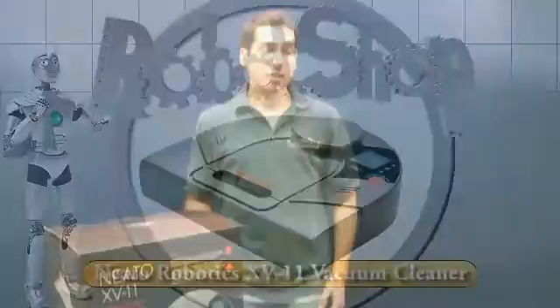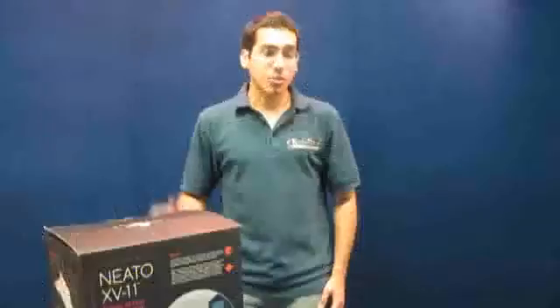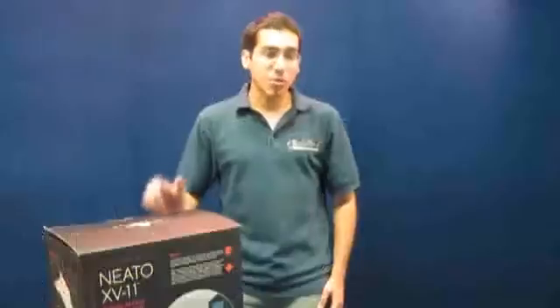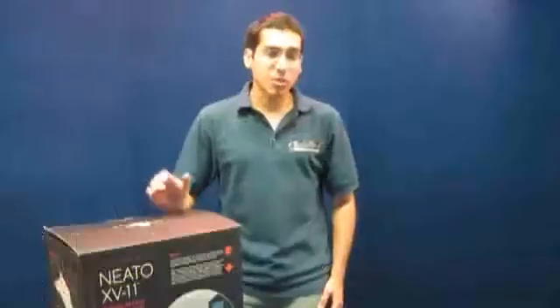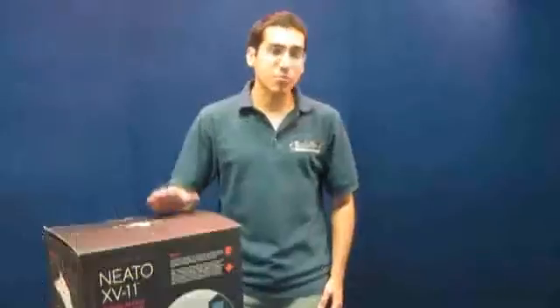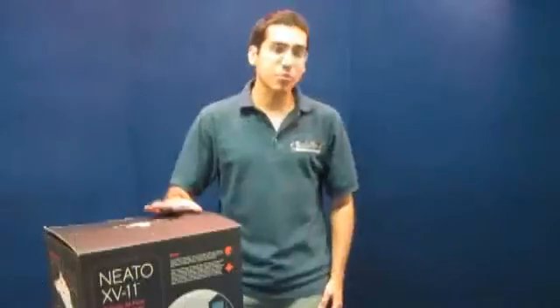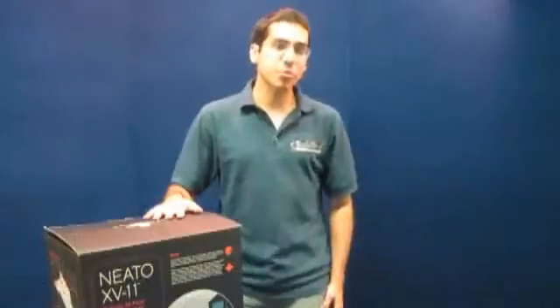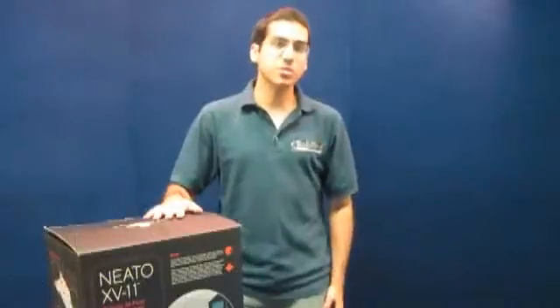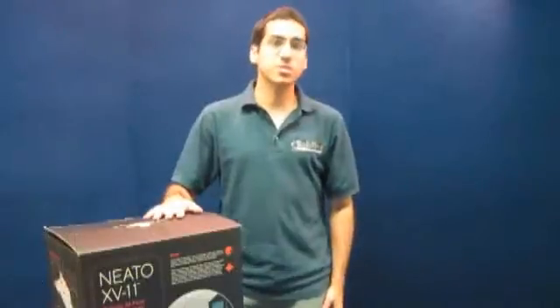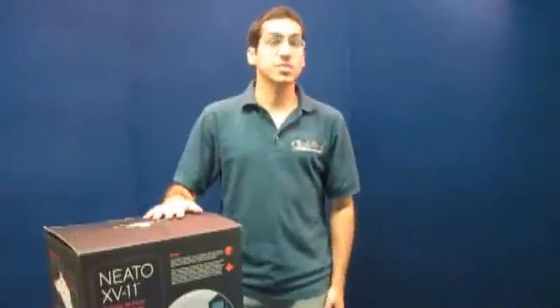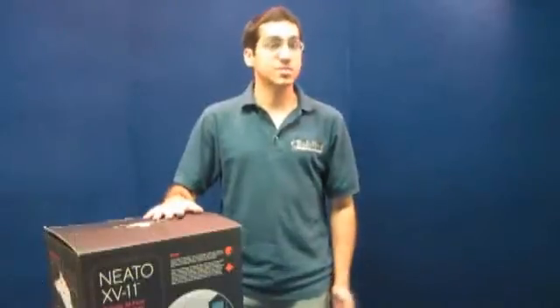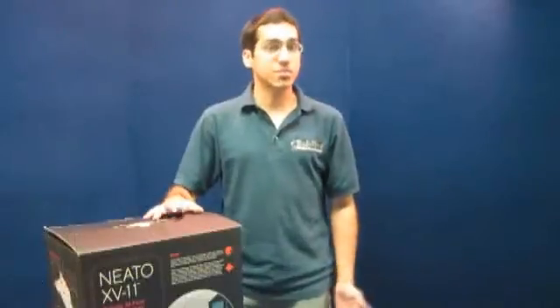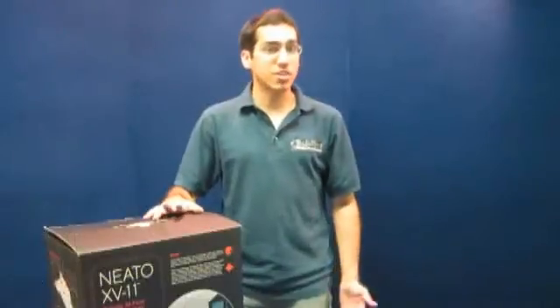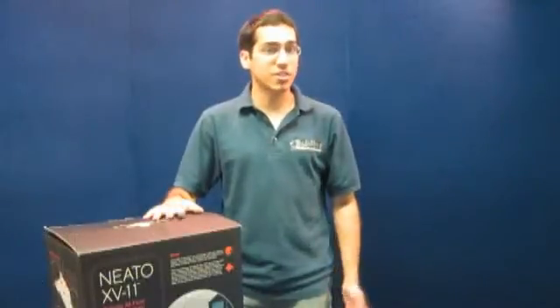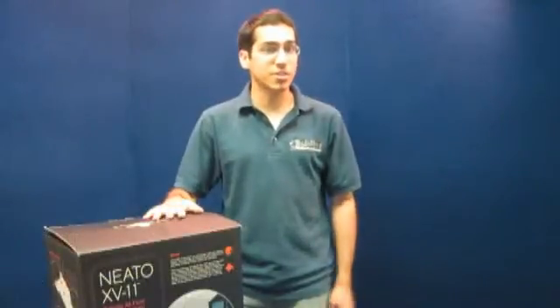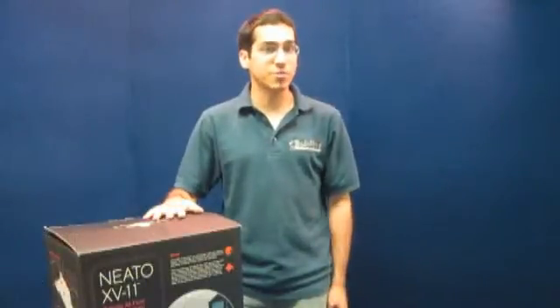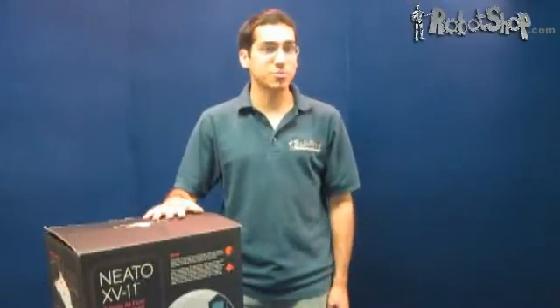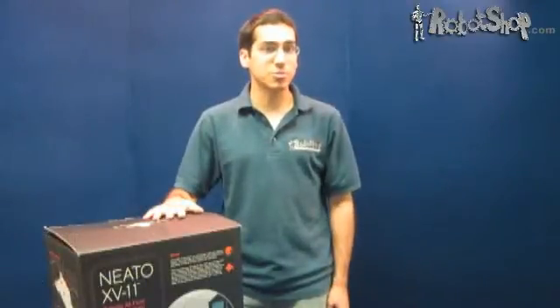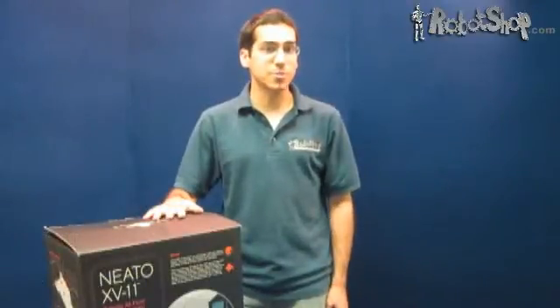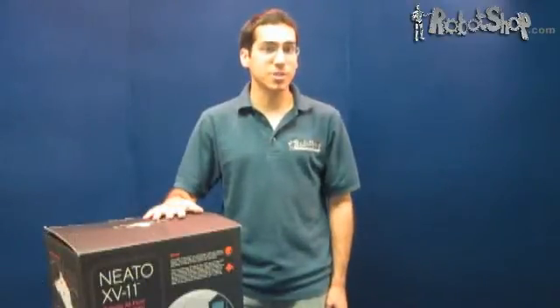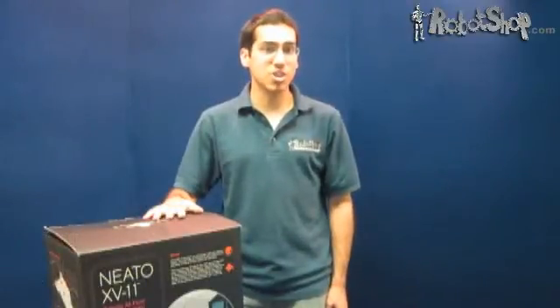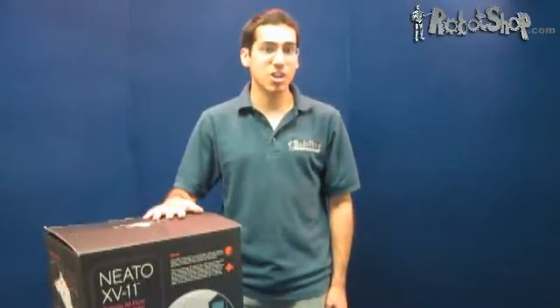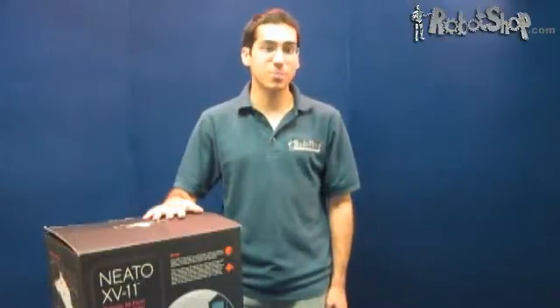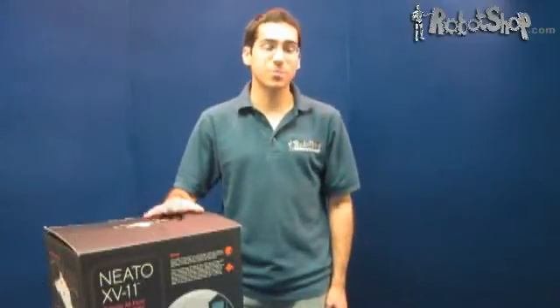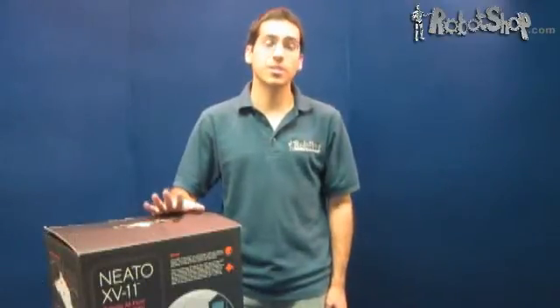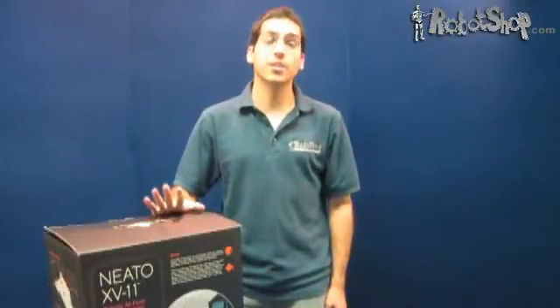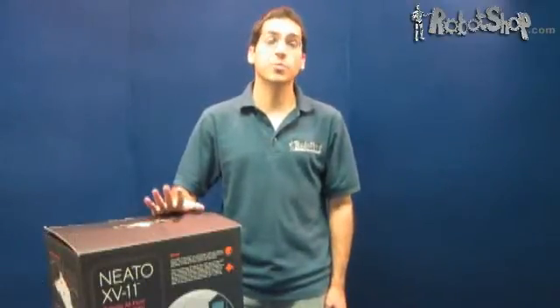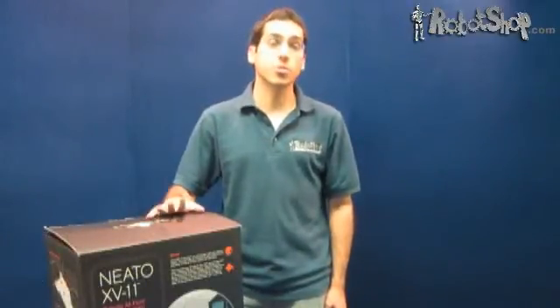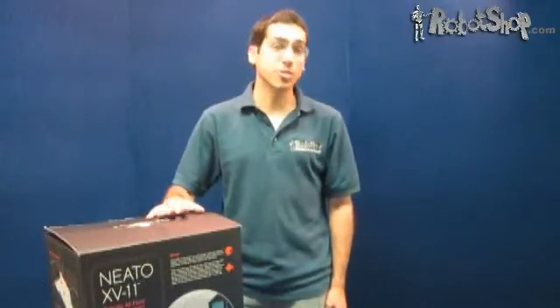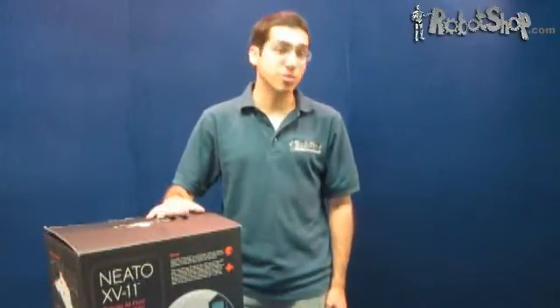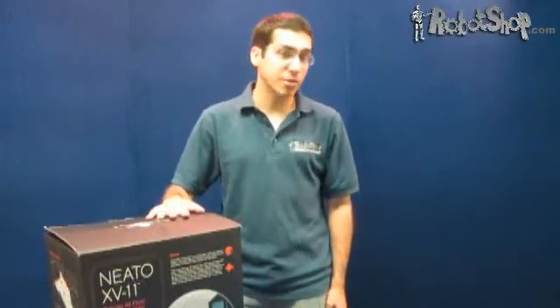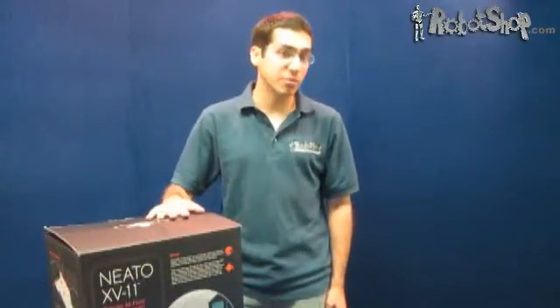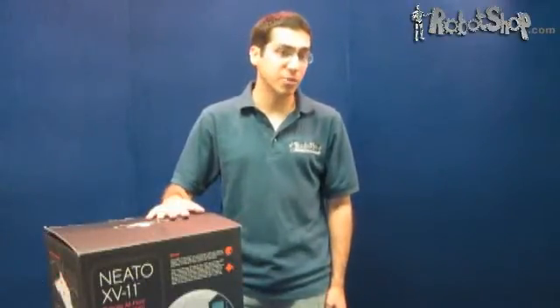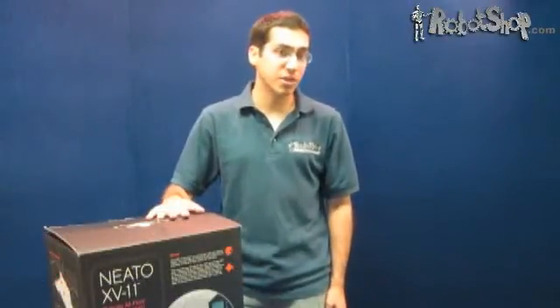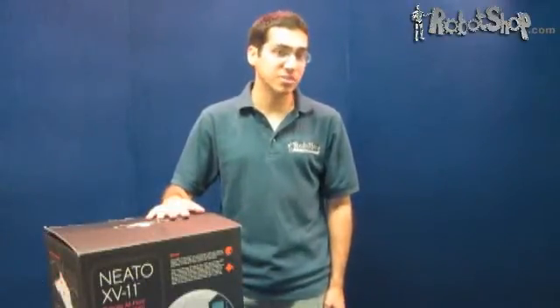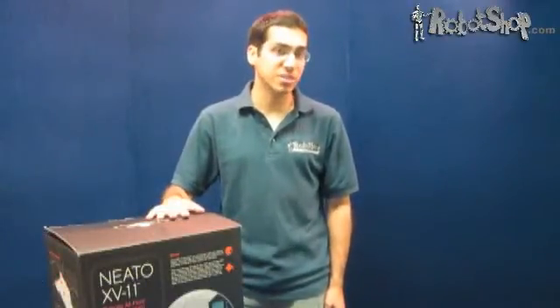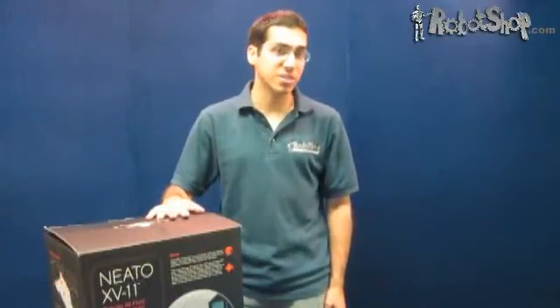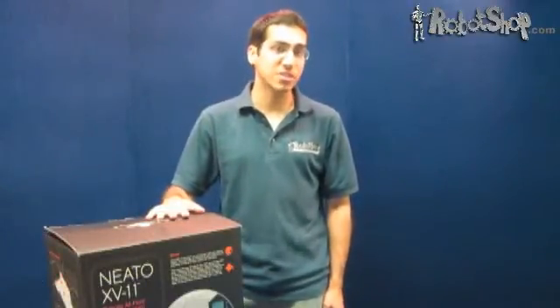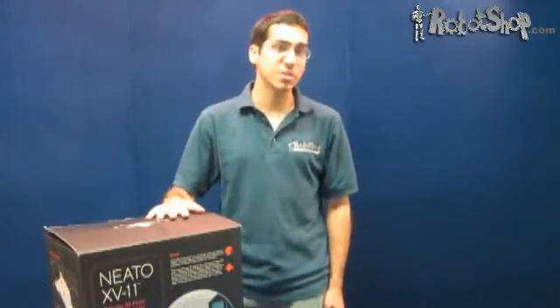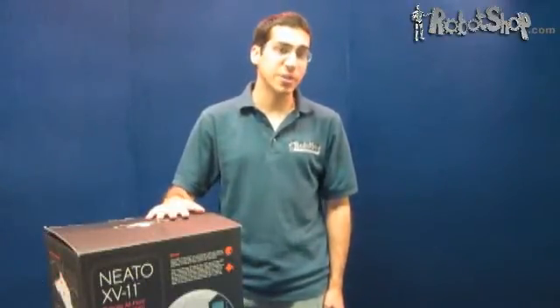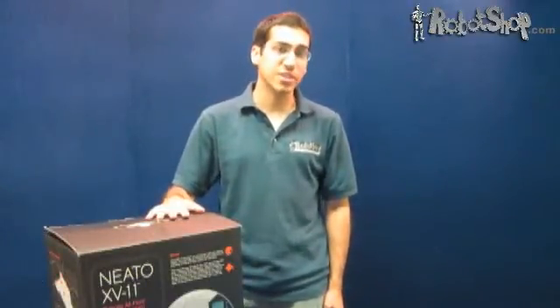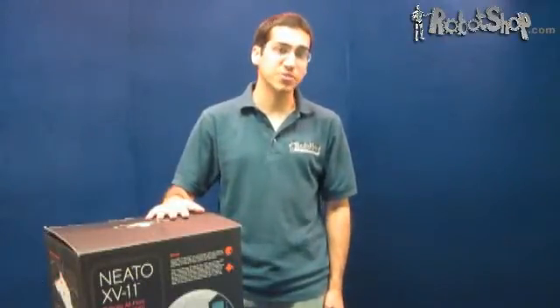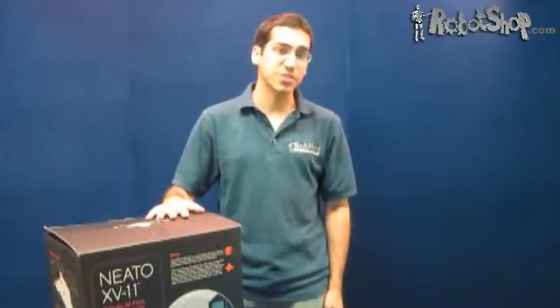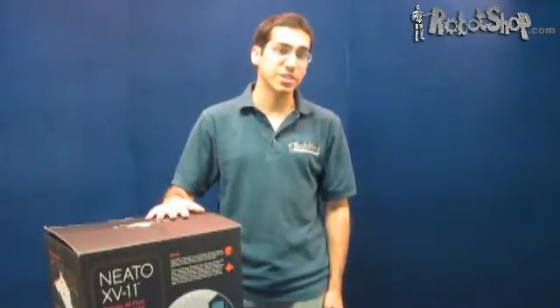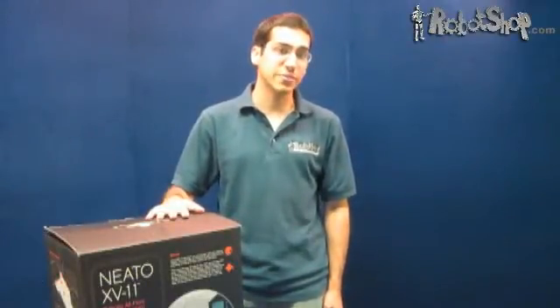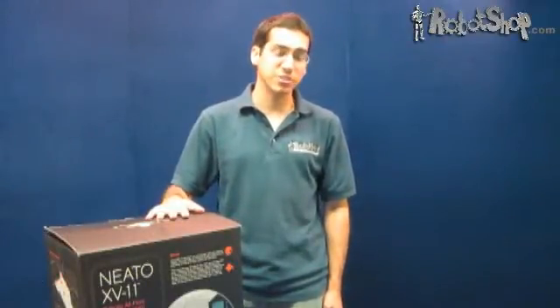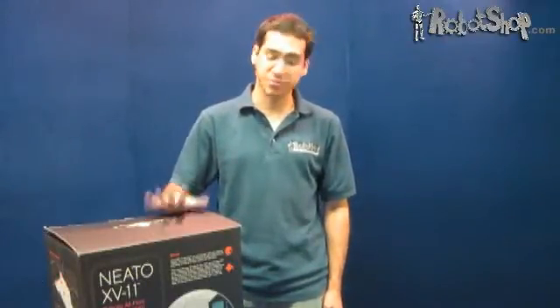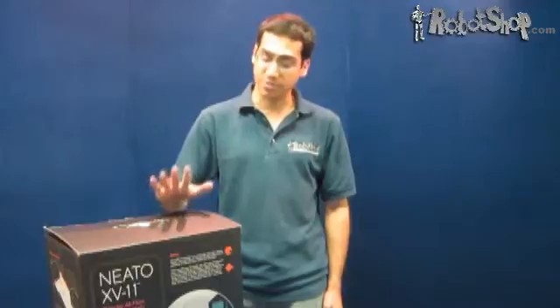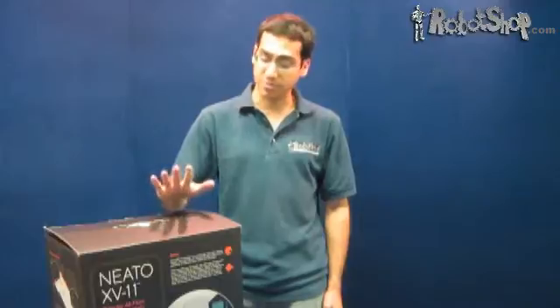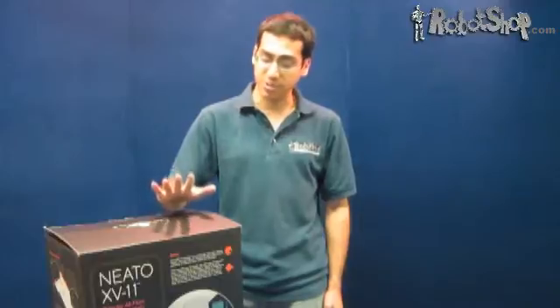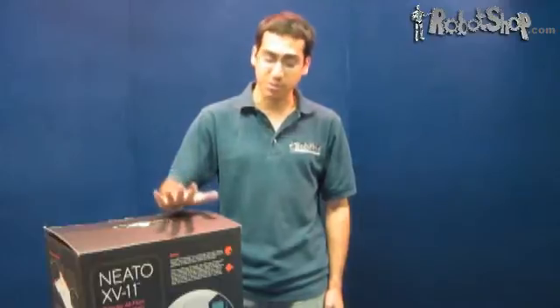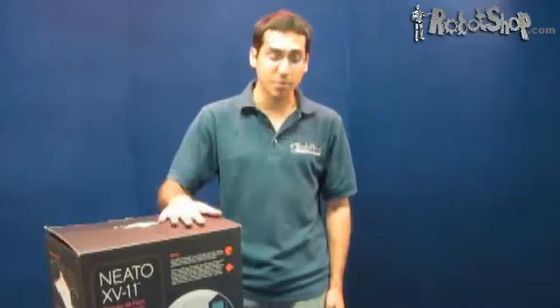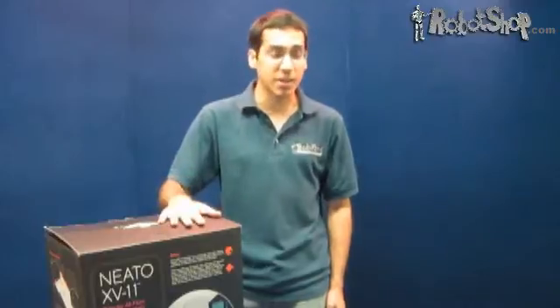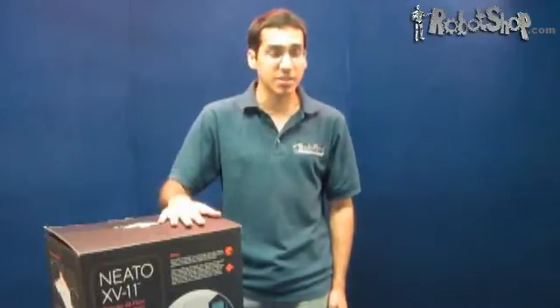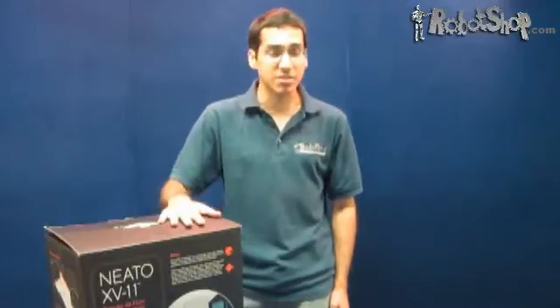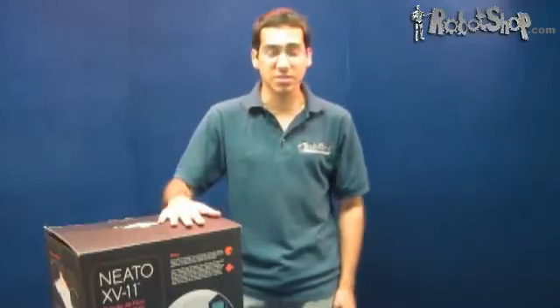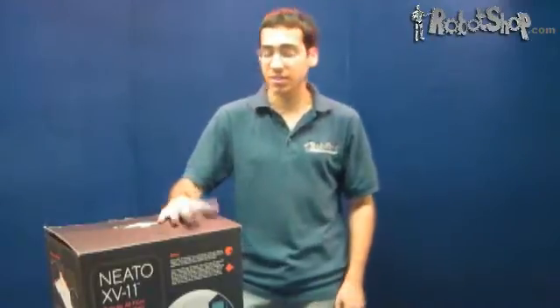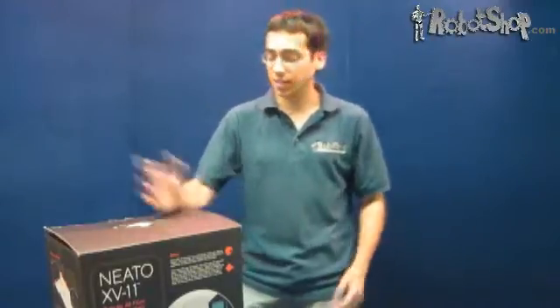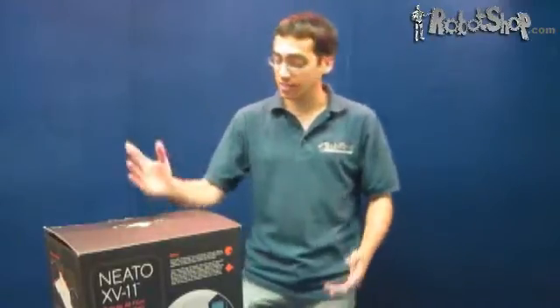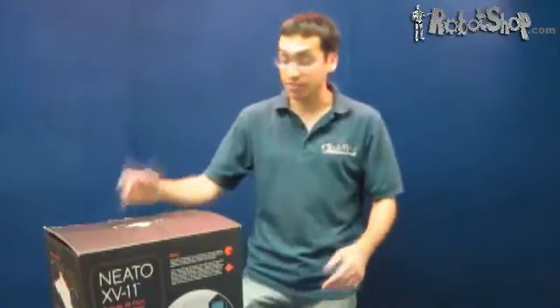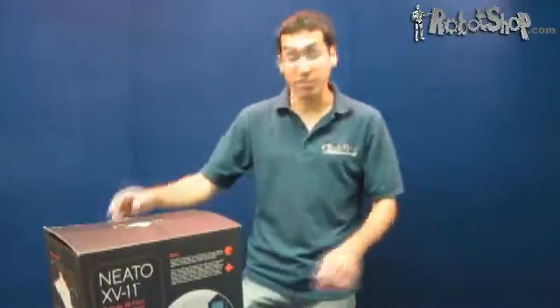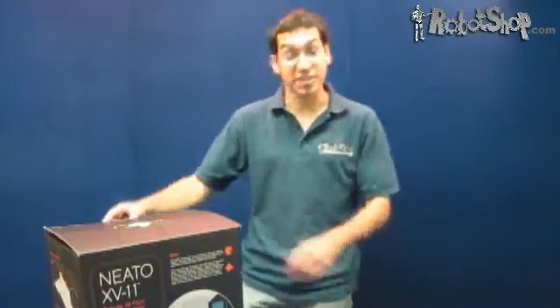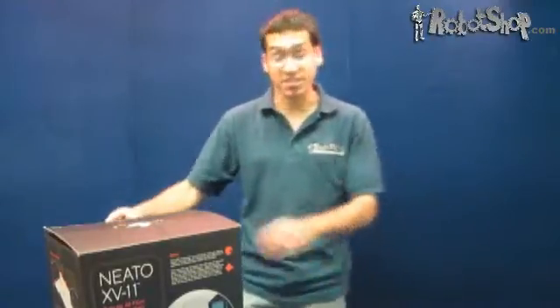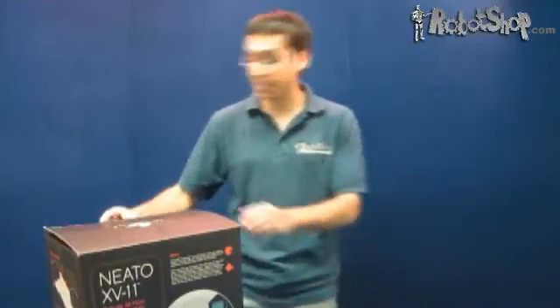Welcome viewers, it's Vahan here from Robot Shop. Today we're going to be unboxing the Neato XV11 from Neato Robotics. Very exciting.